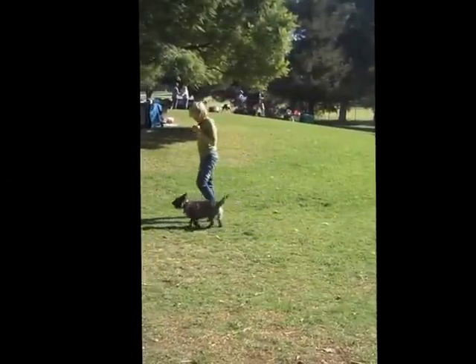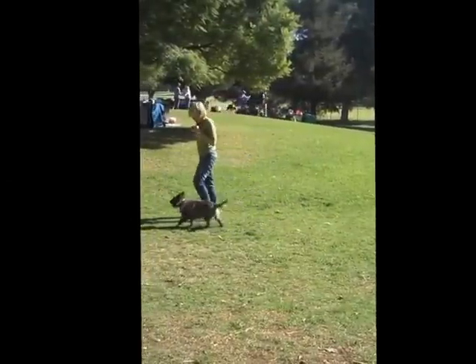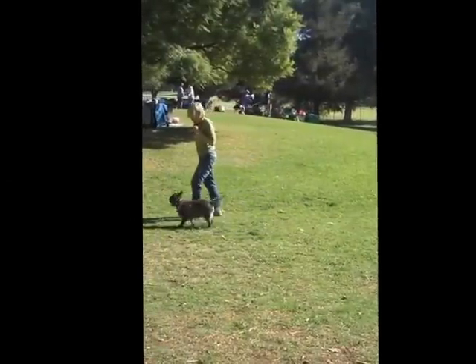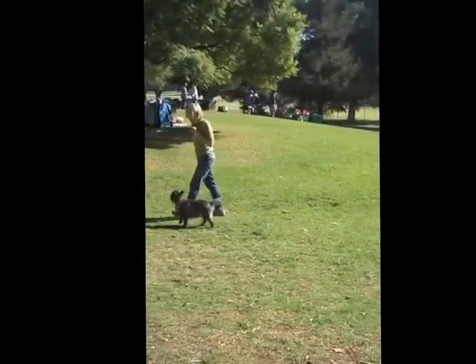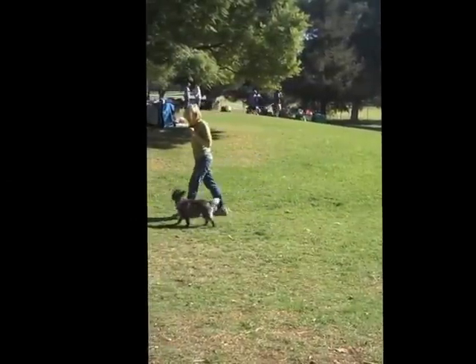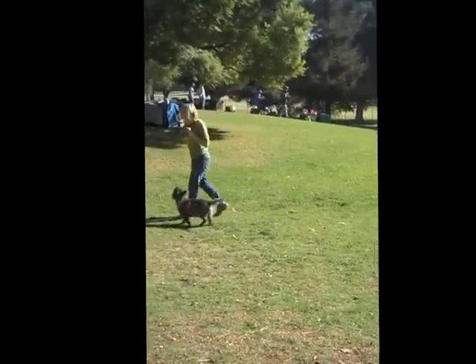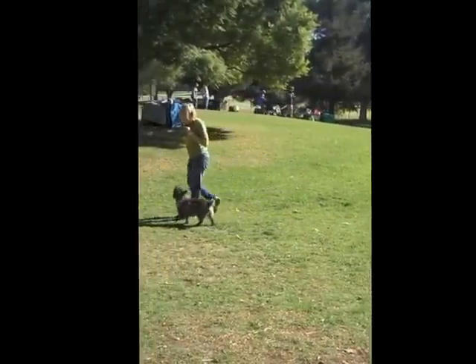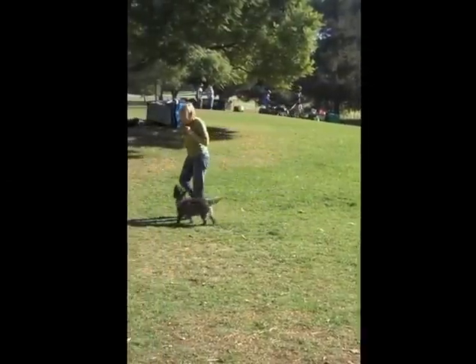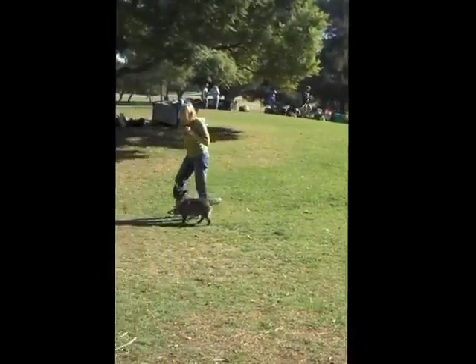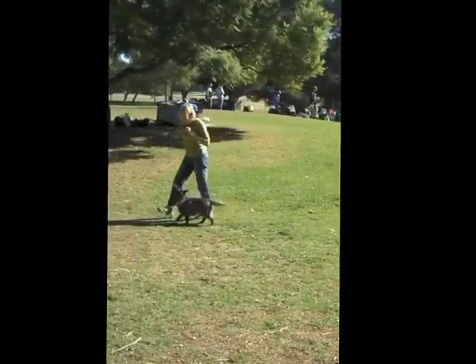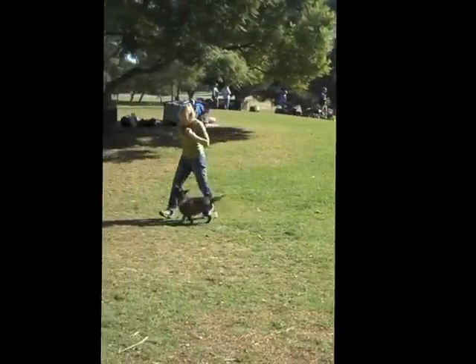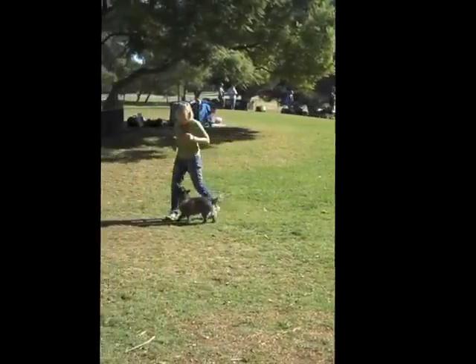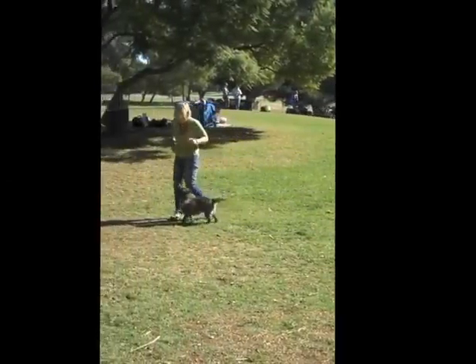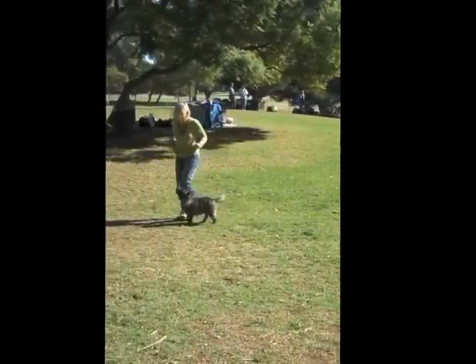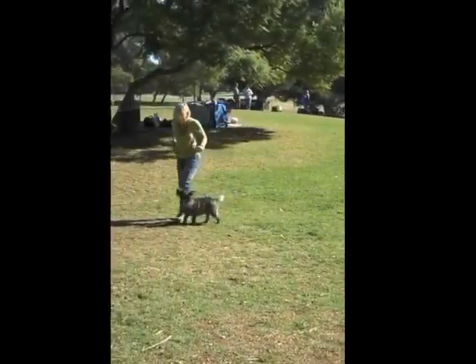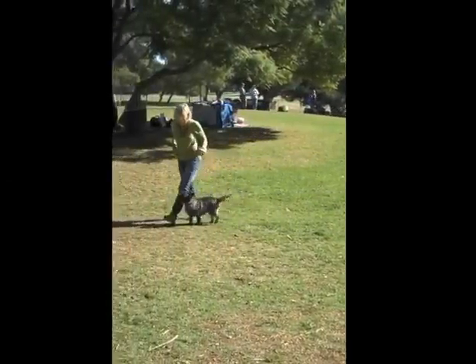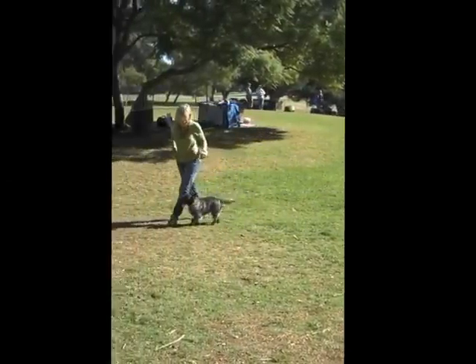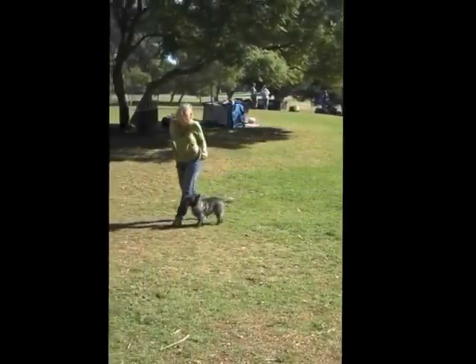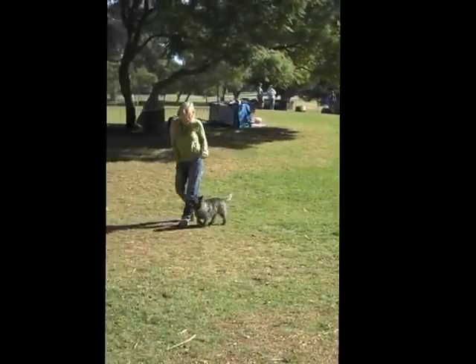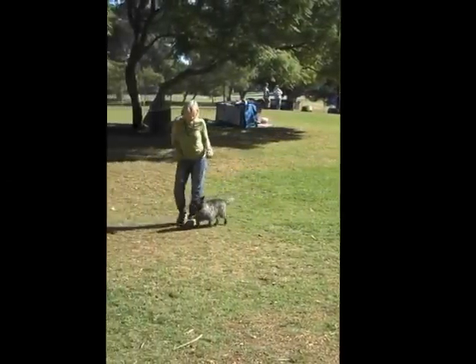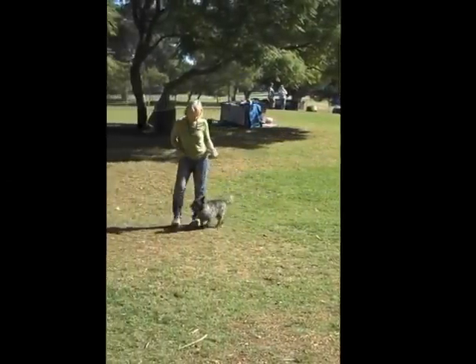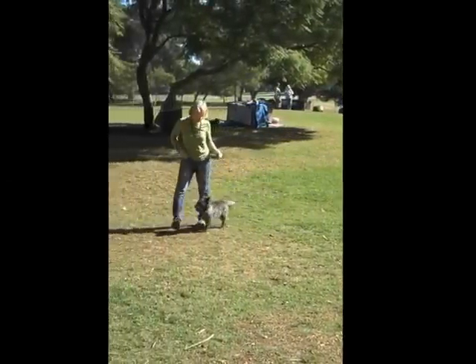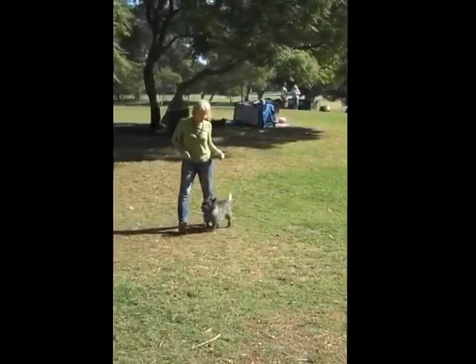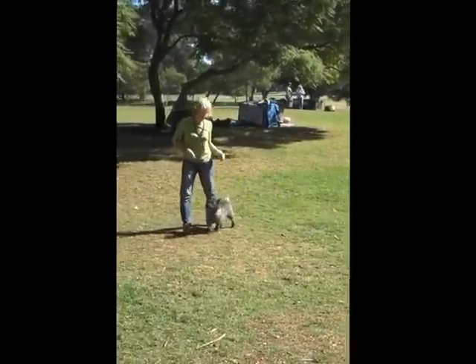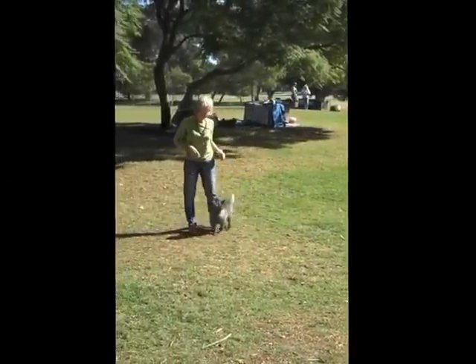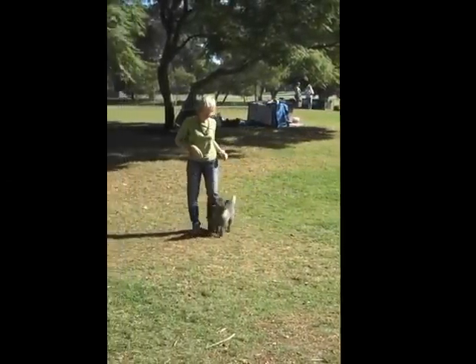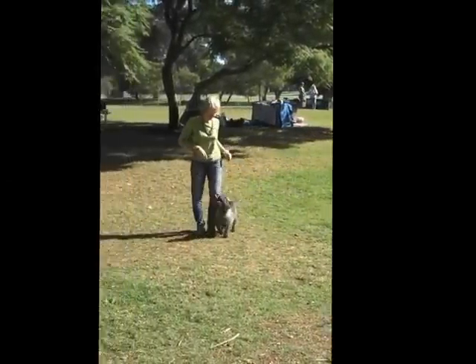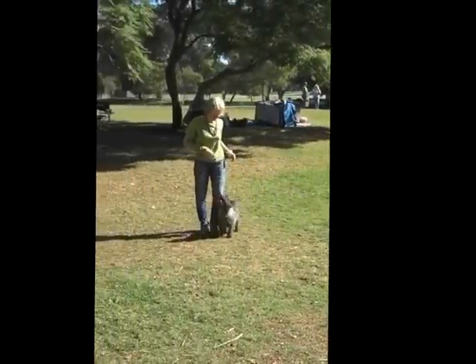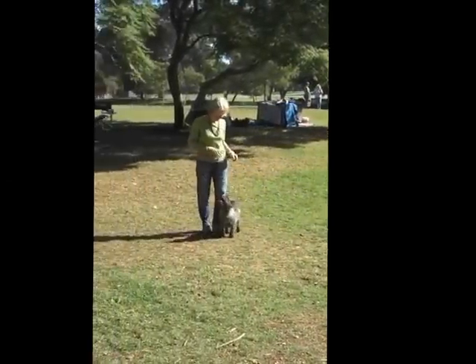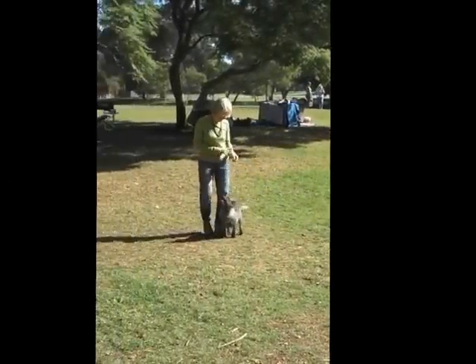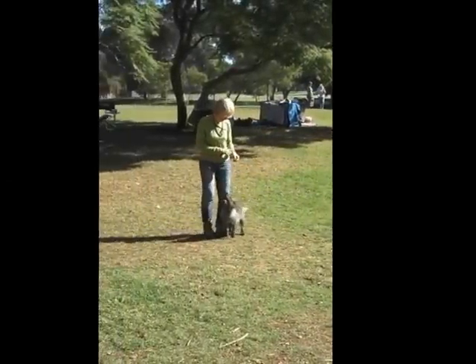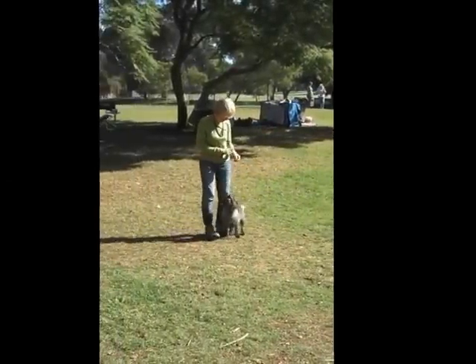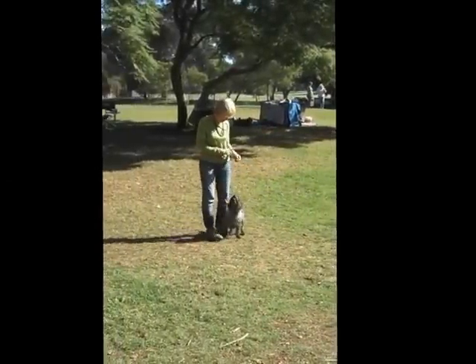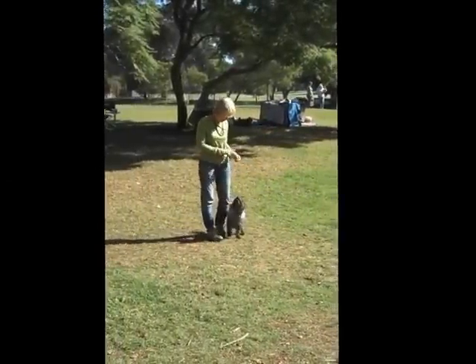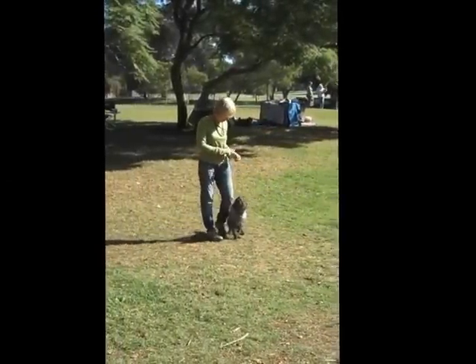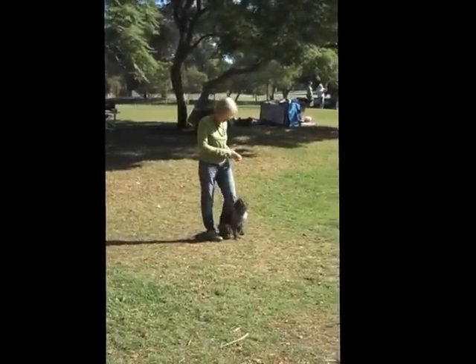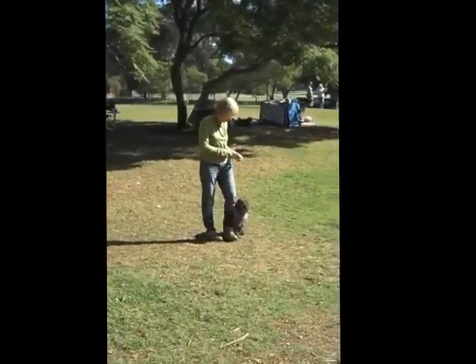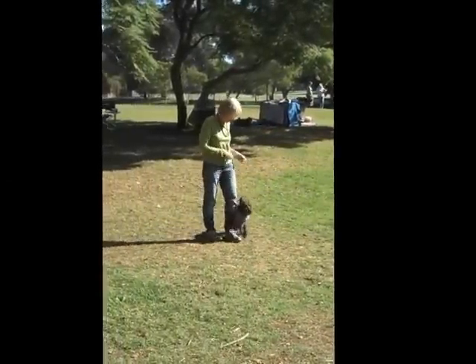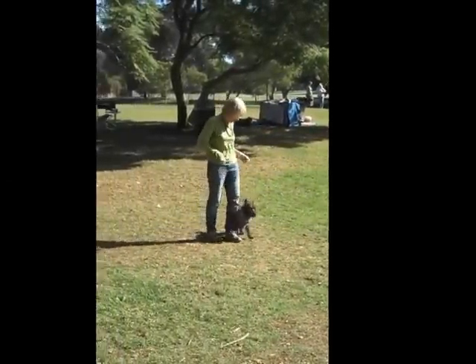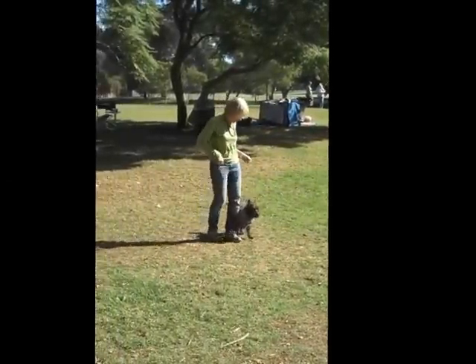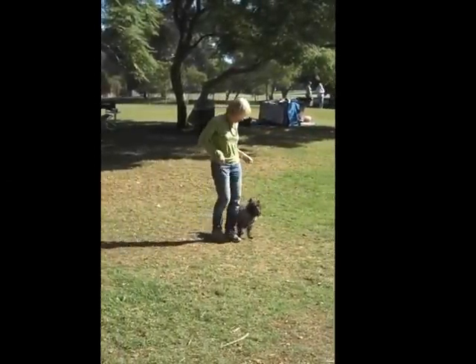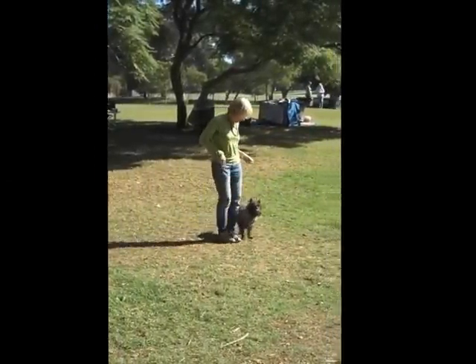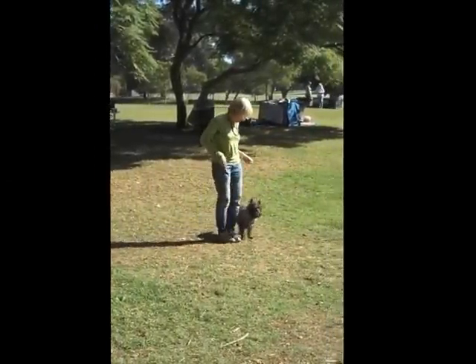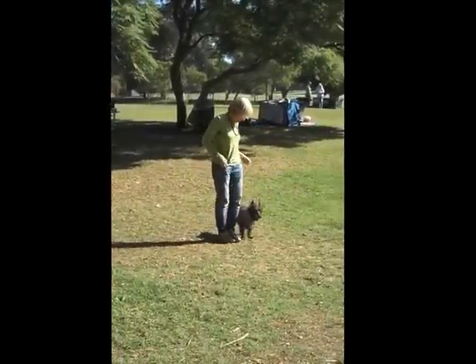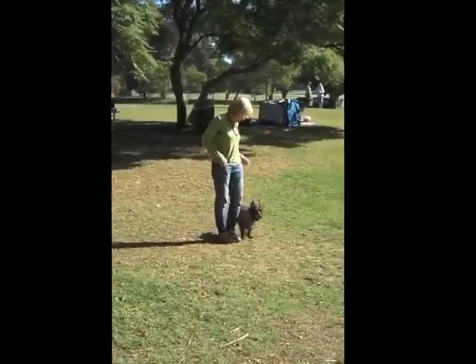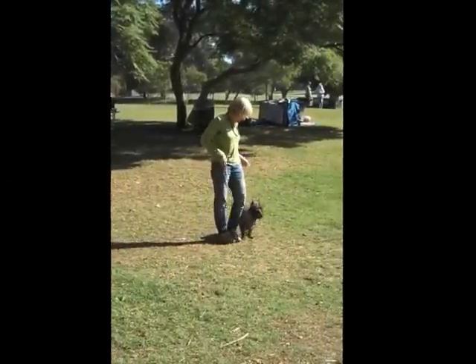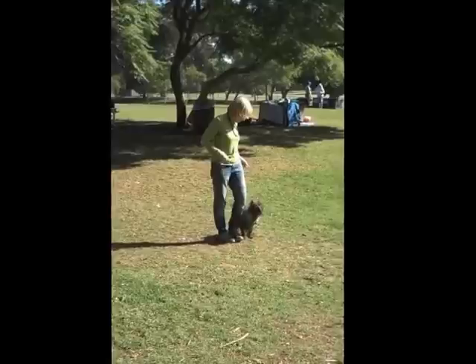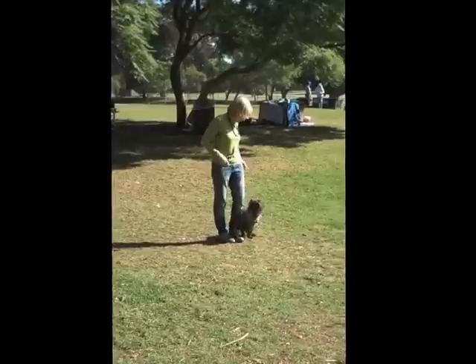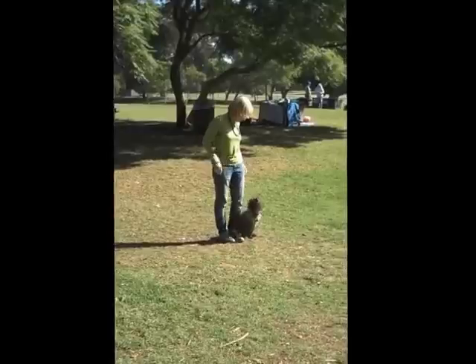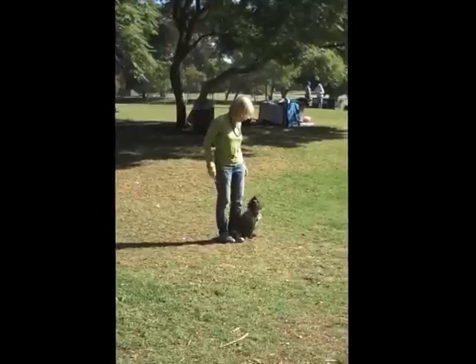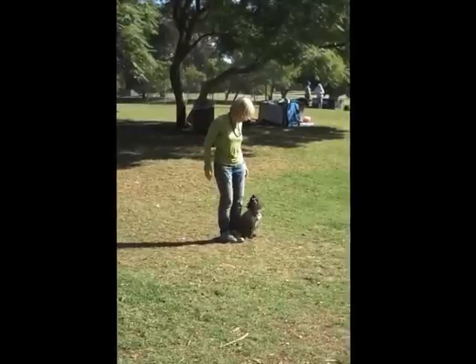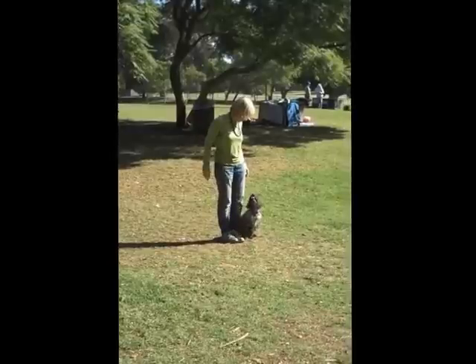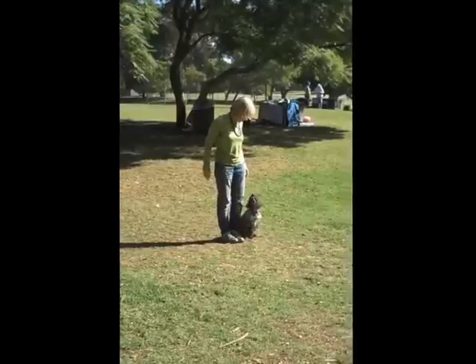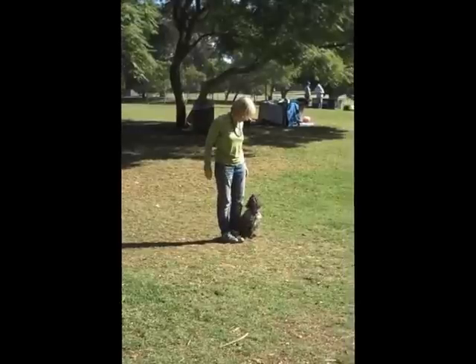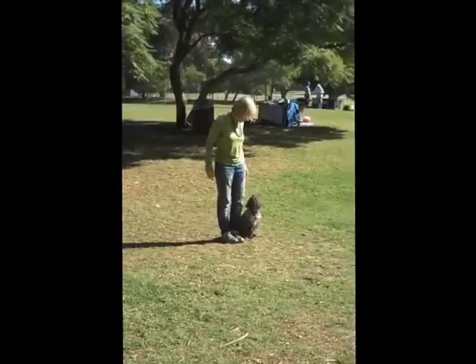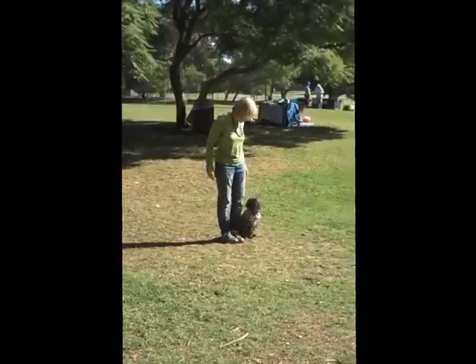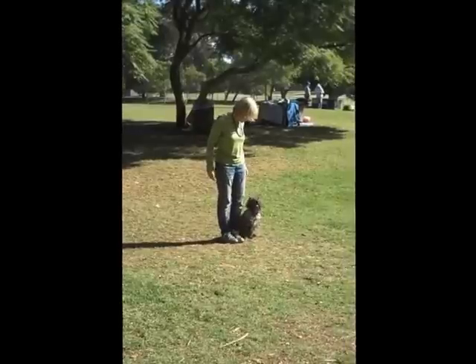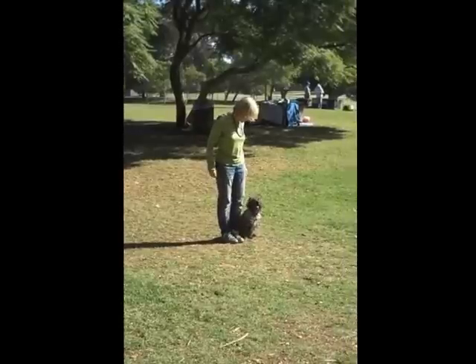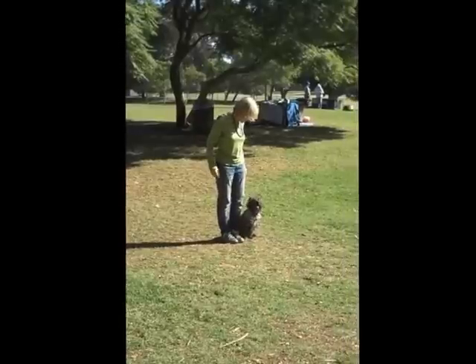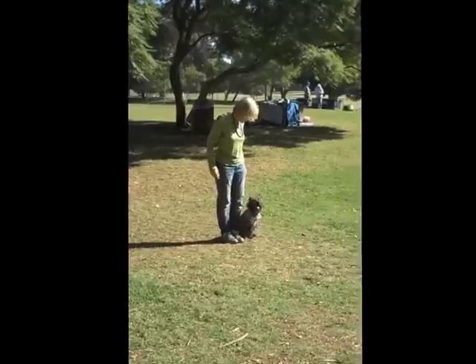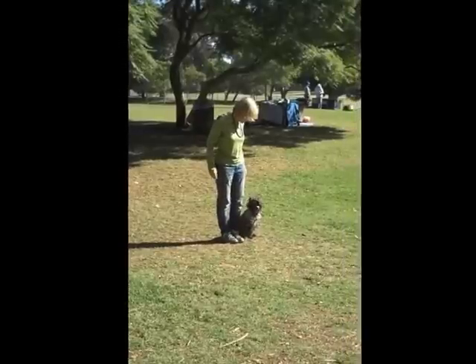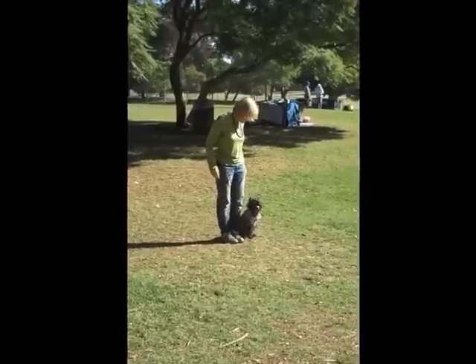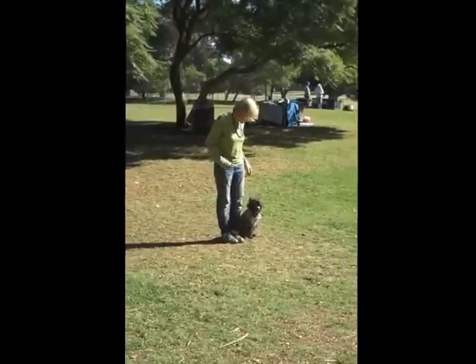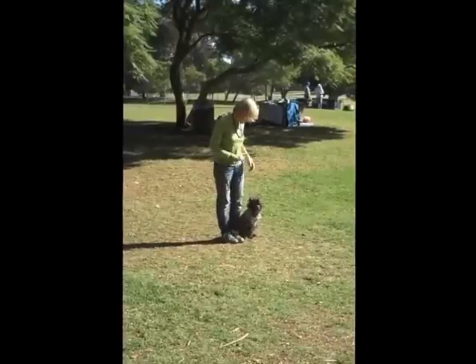Thomas, come. Get ready. Ready for healies. Ready. Hey — look at that guy.